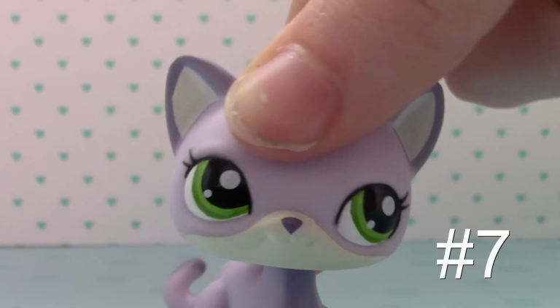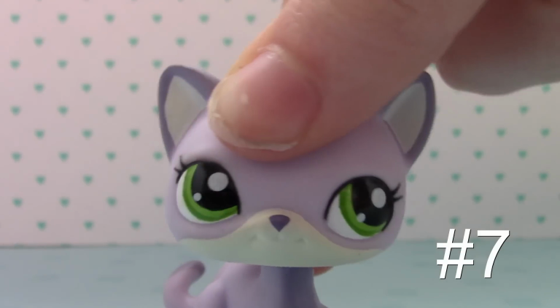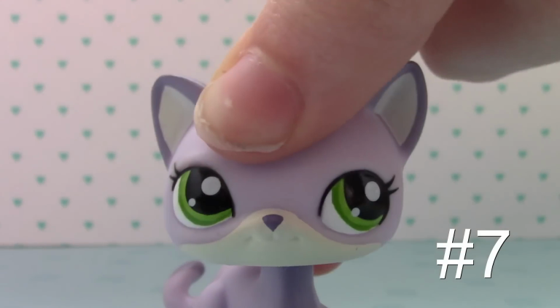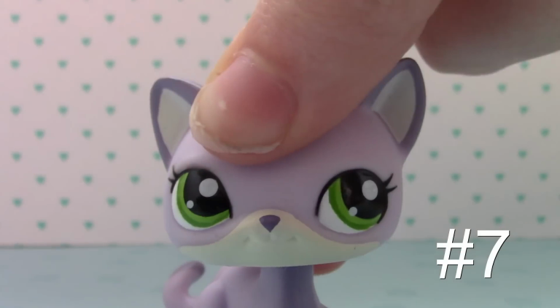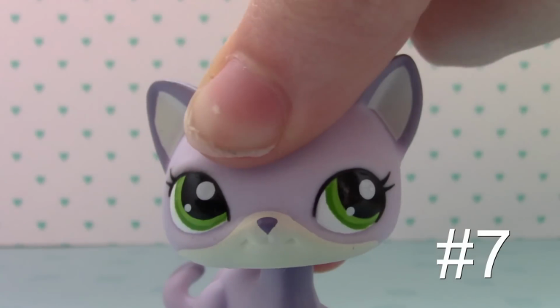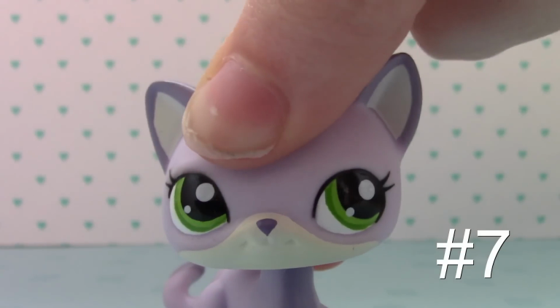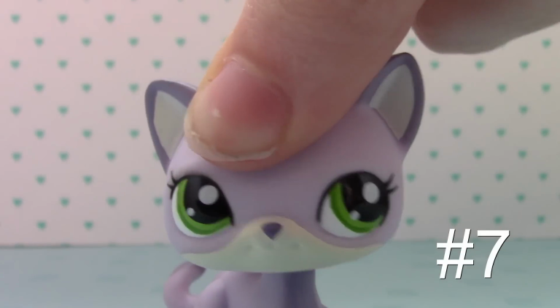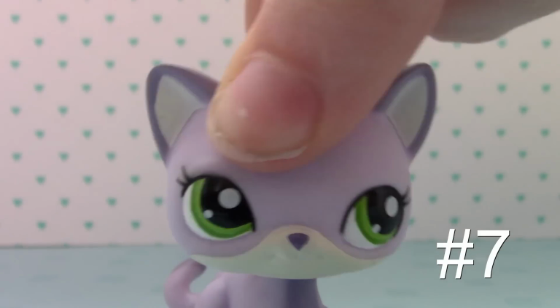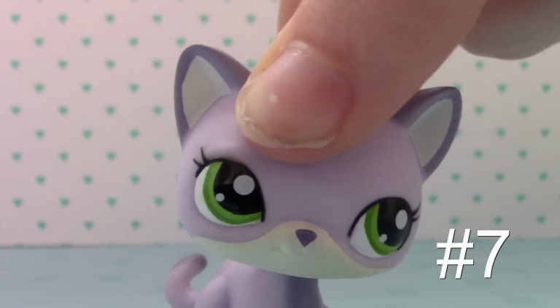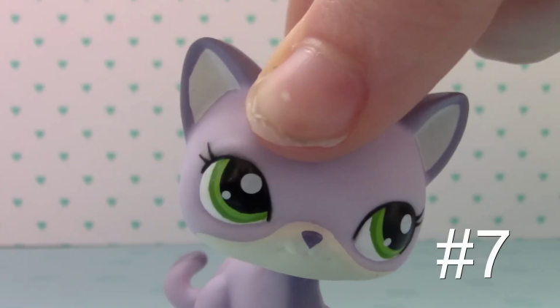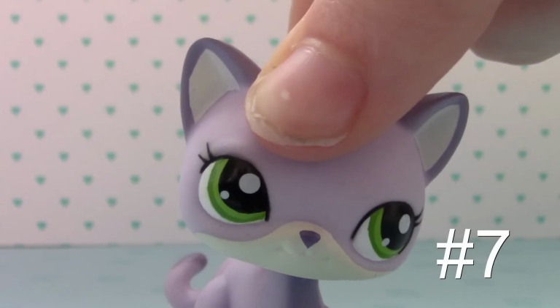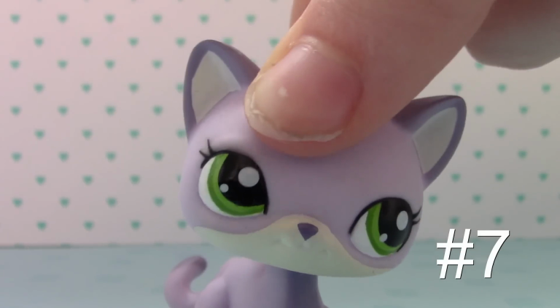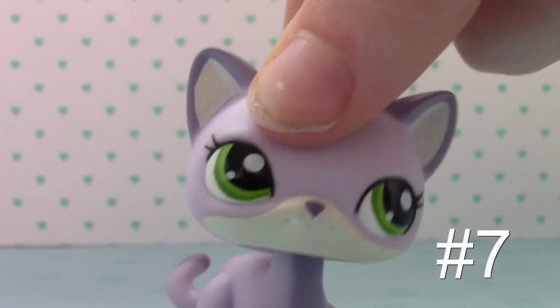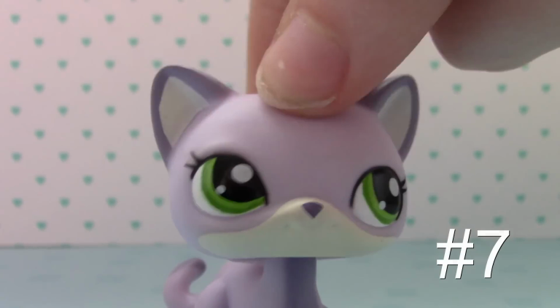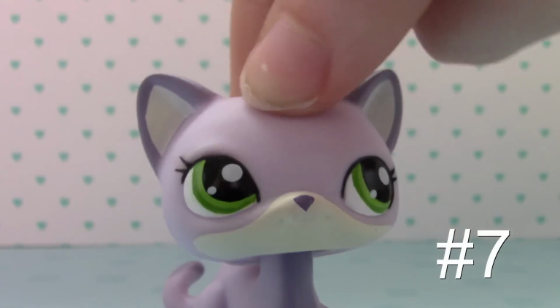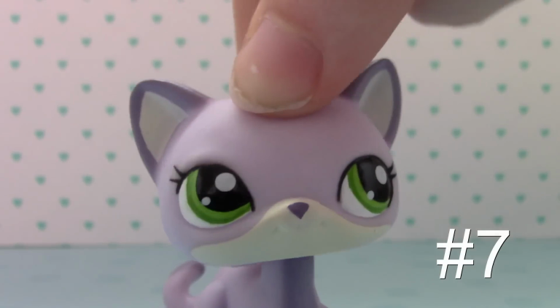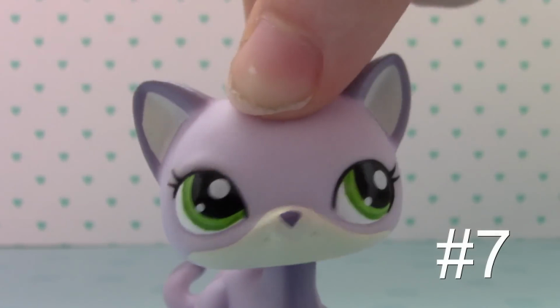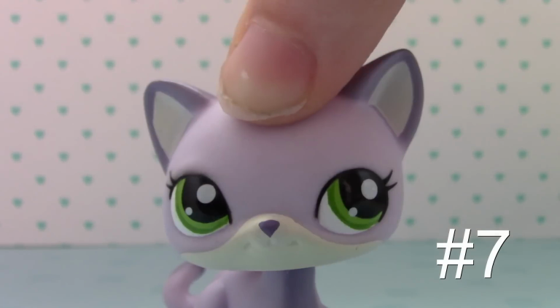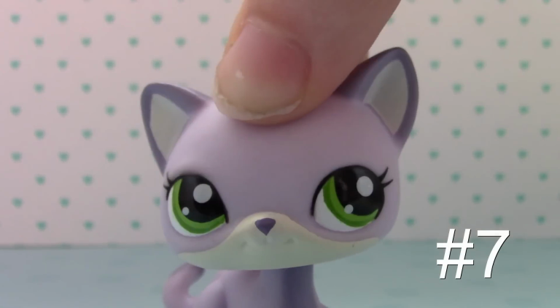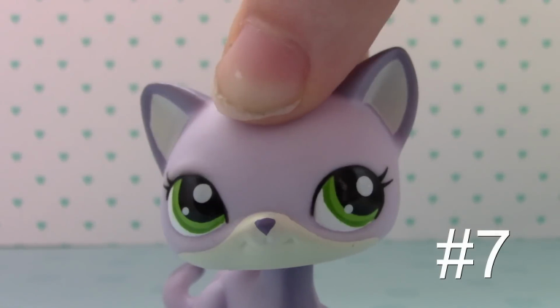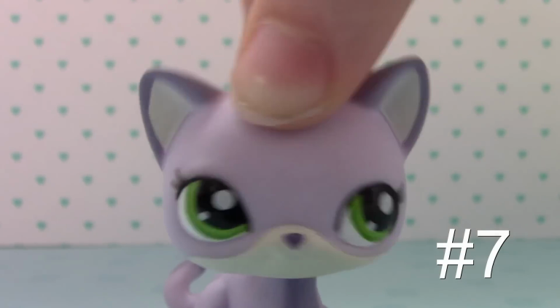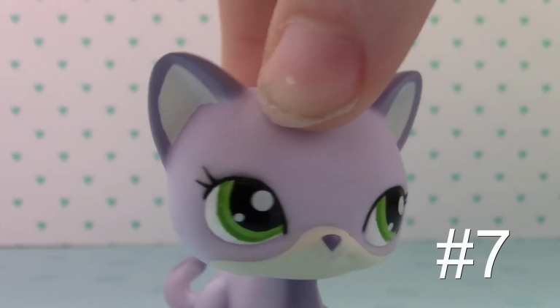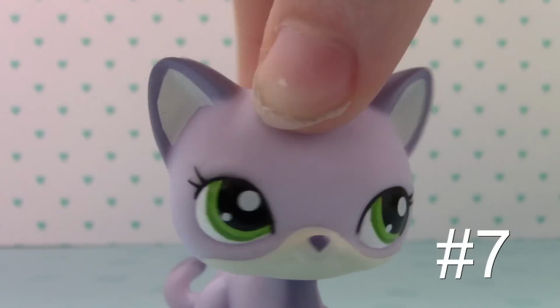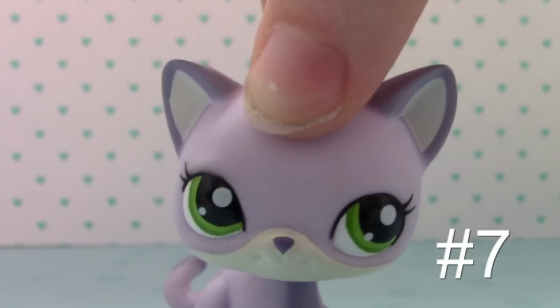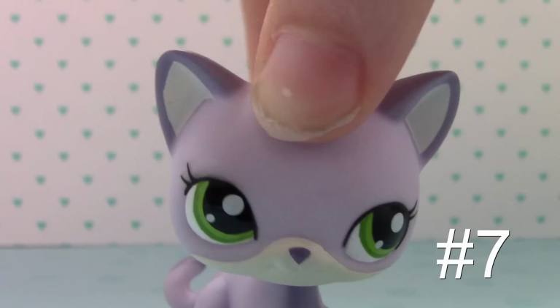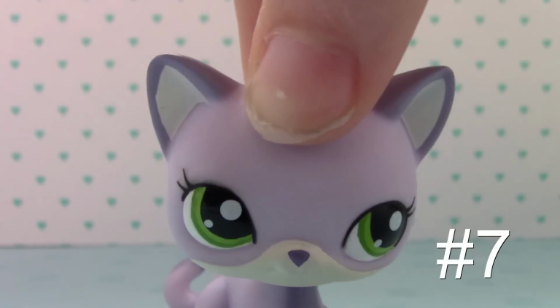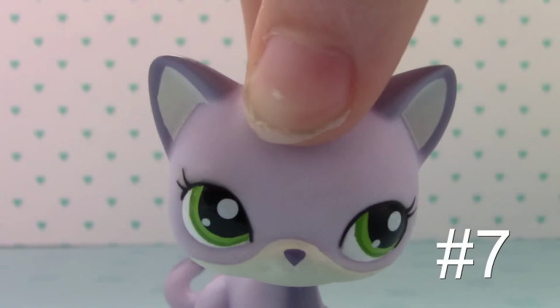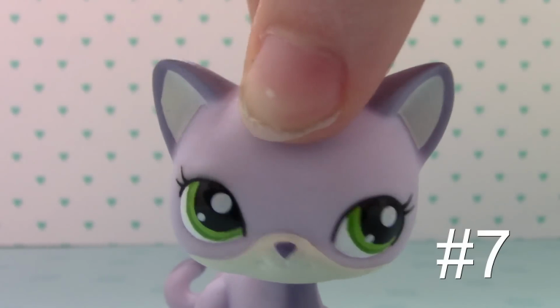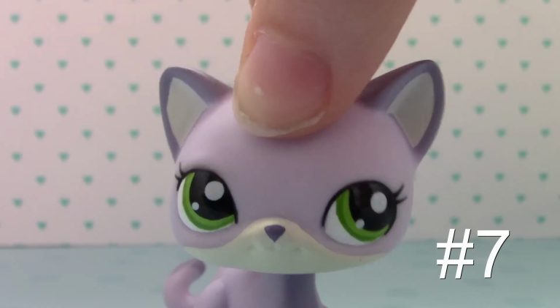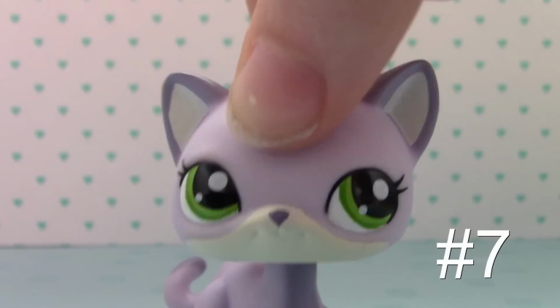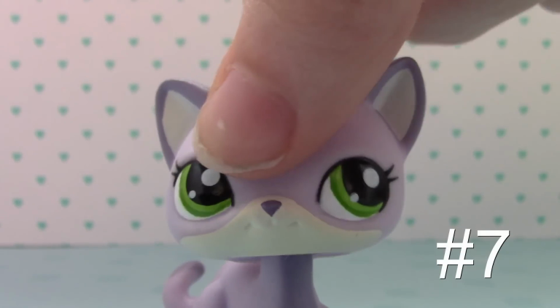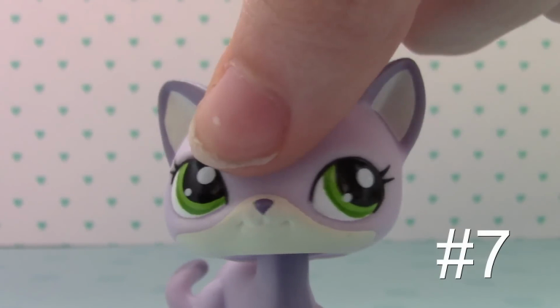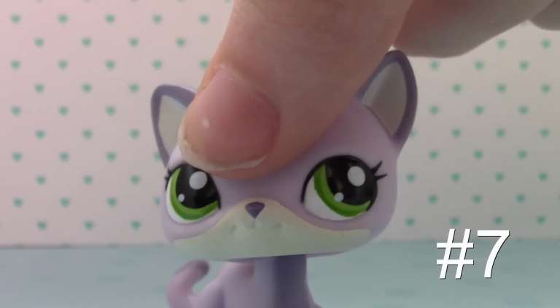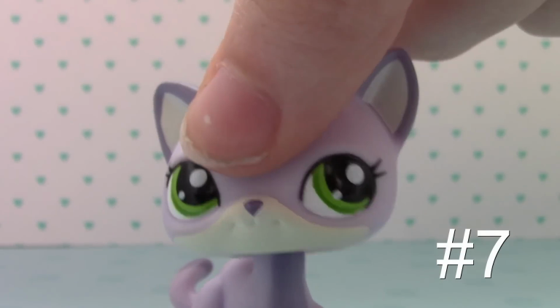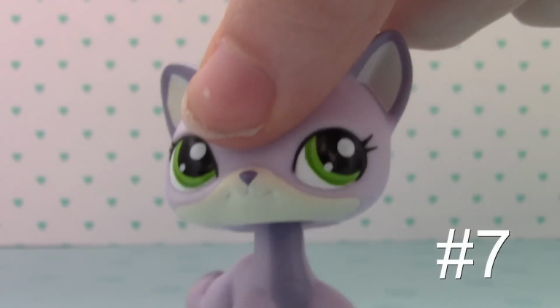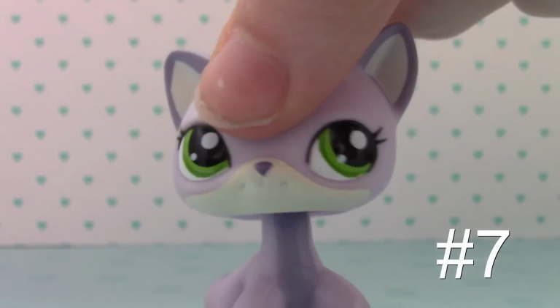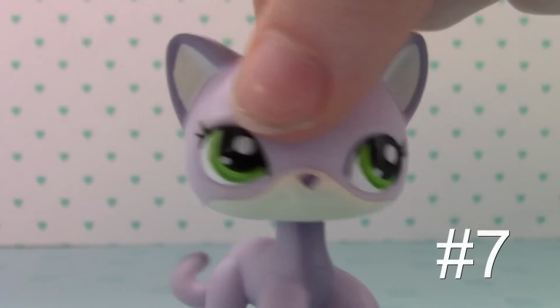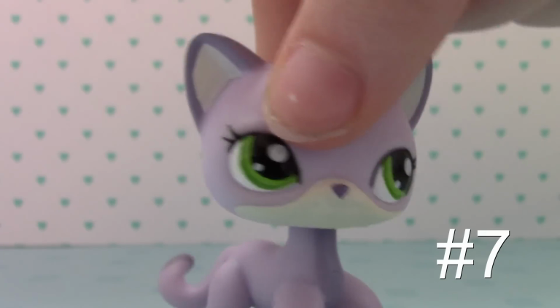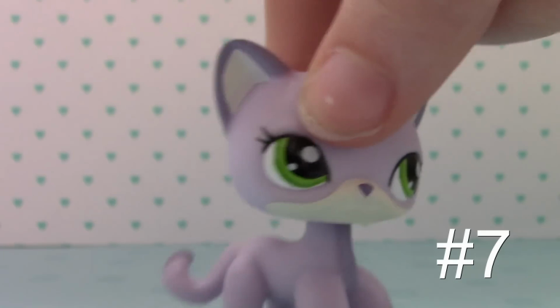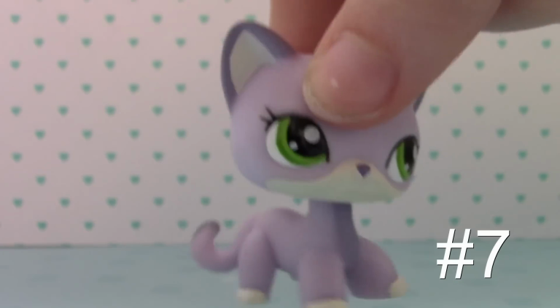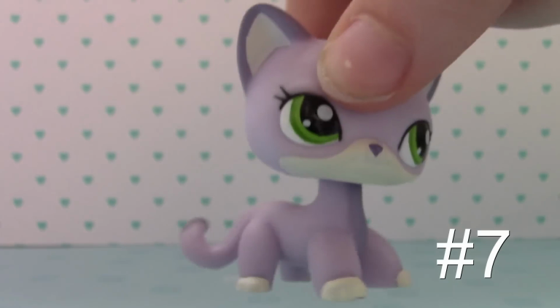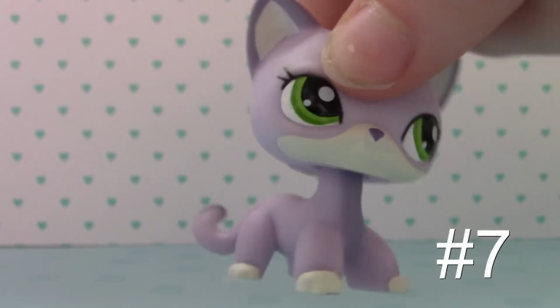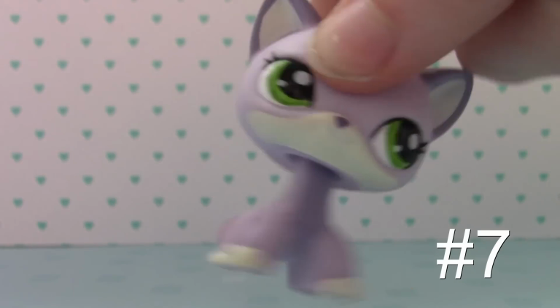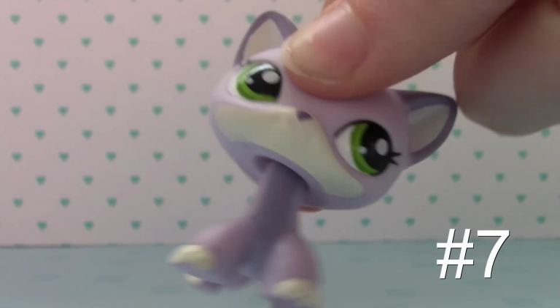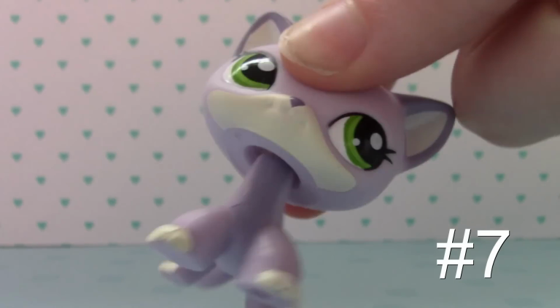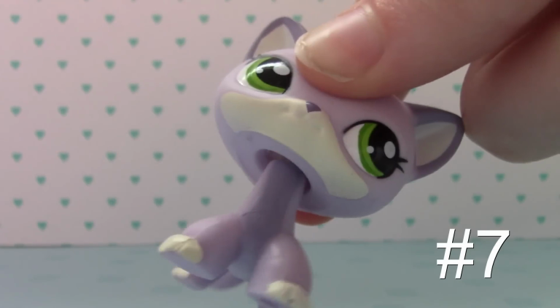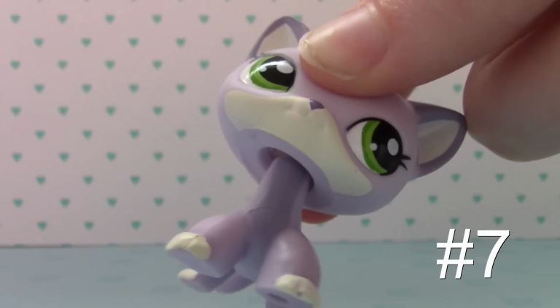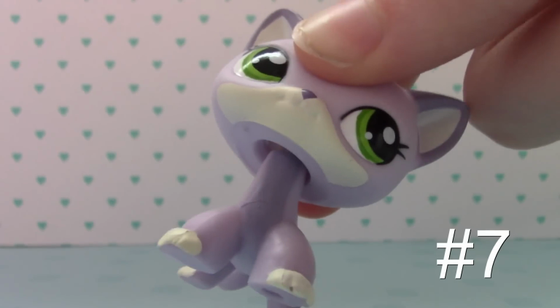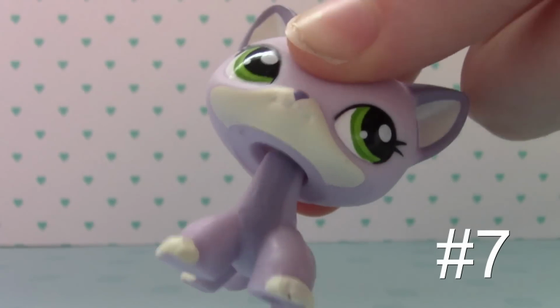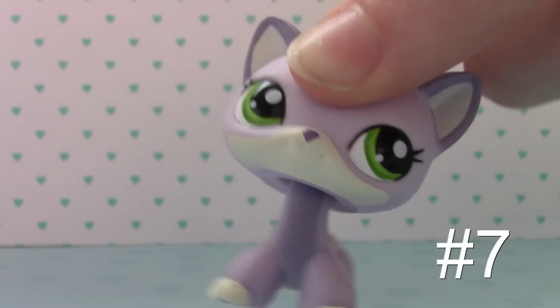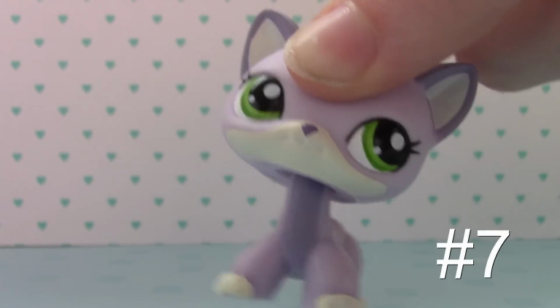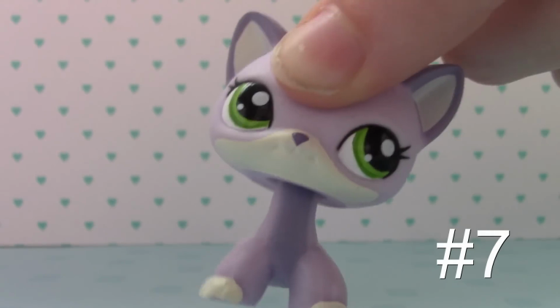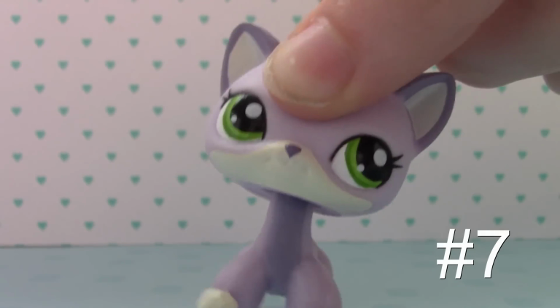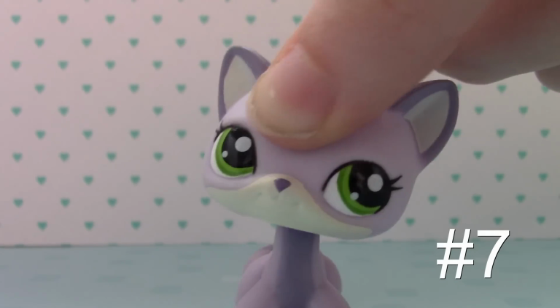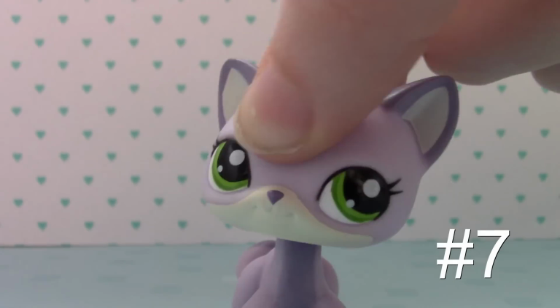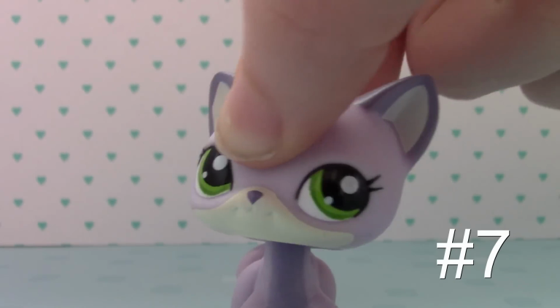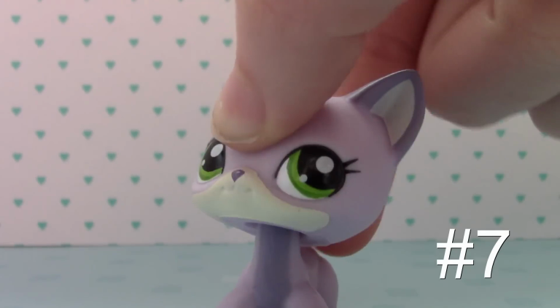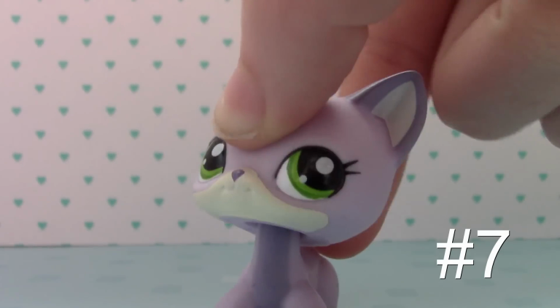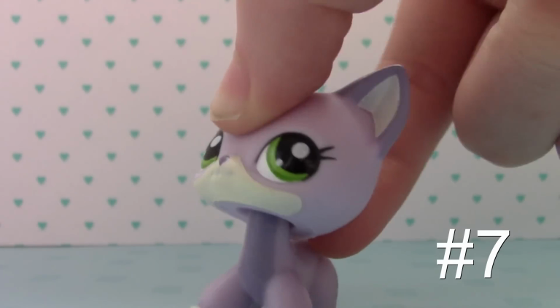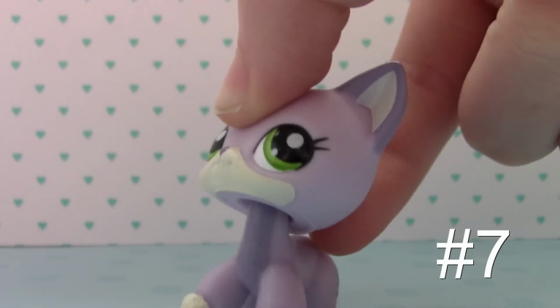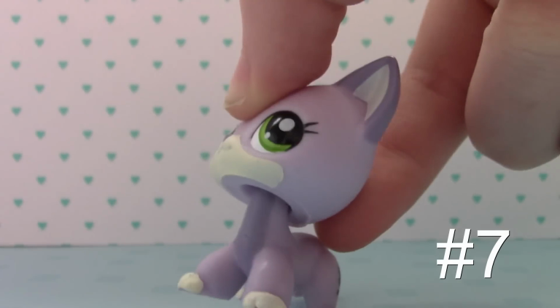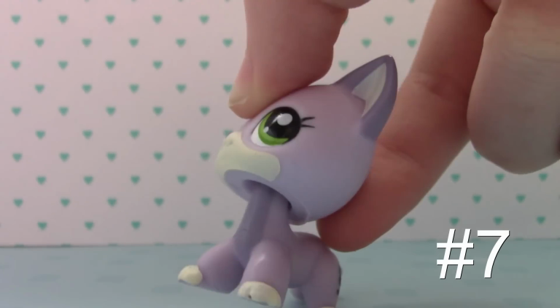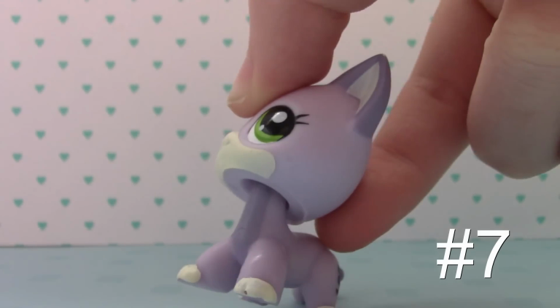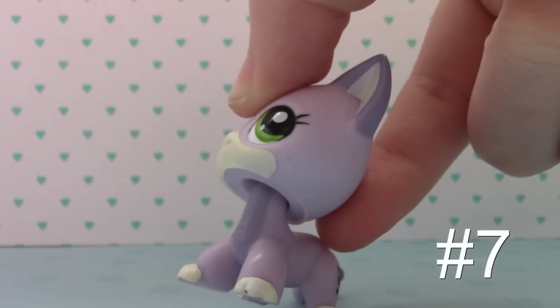Here's number 7 — she's a purple kitty. I like her because of the purple and her green eyes. Of course, I have to say that about all of them. And a green outfit would look really cute with her because of her eyes.